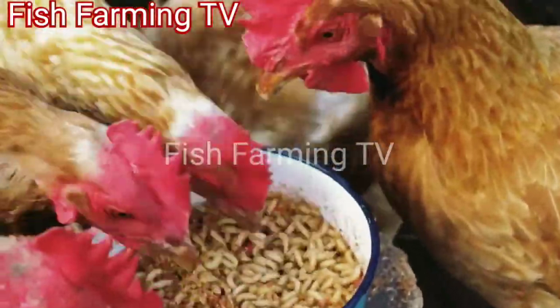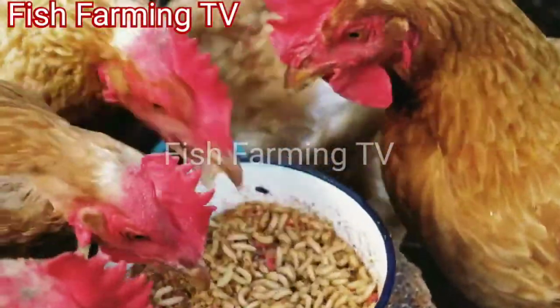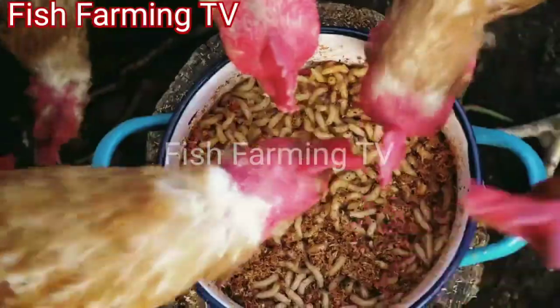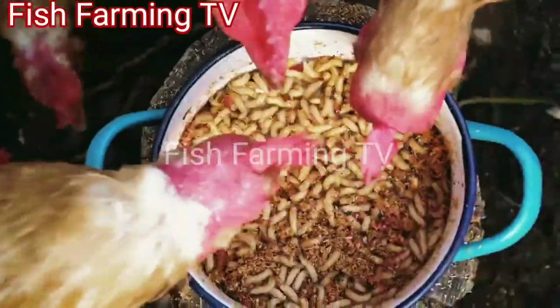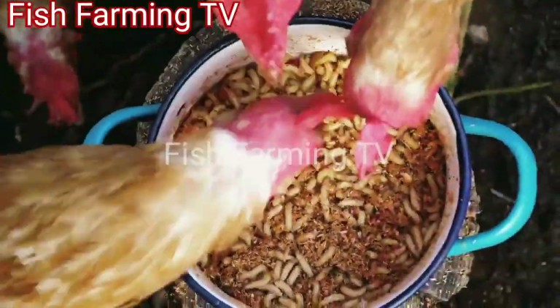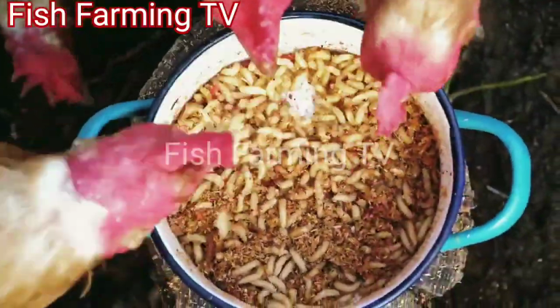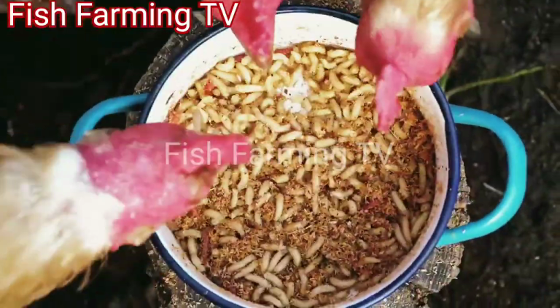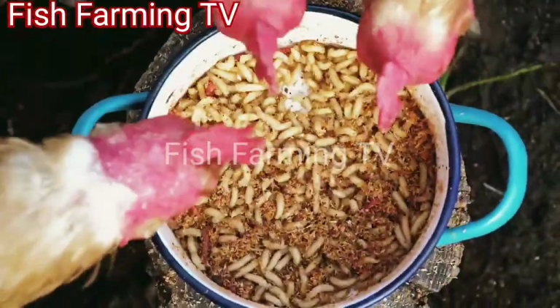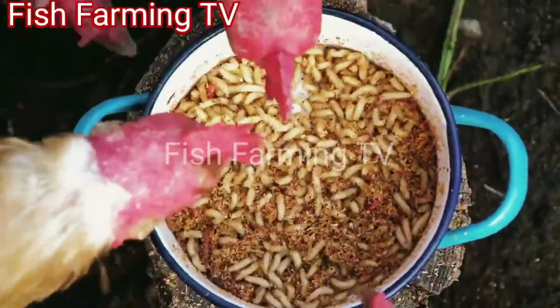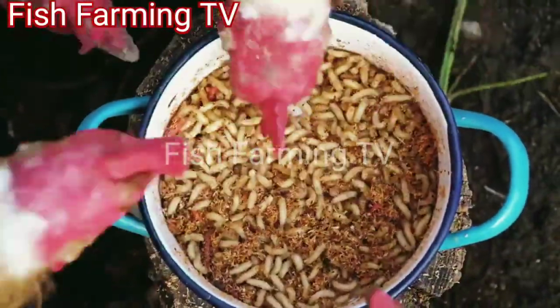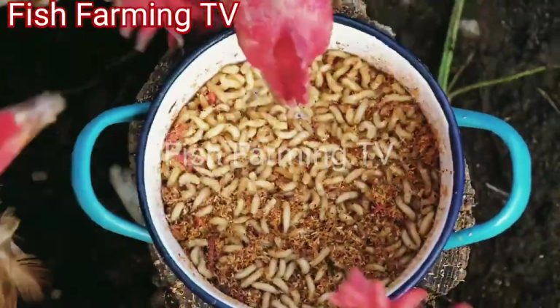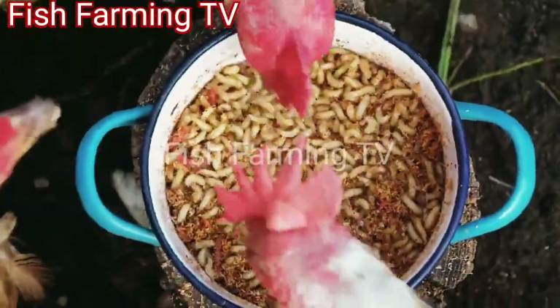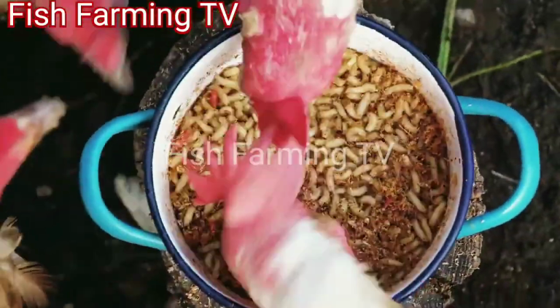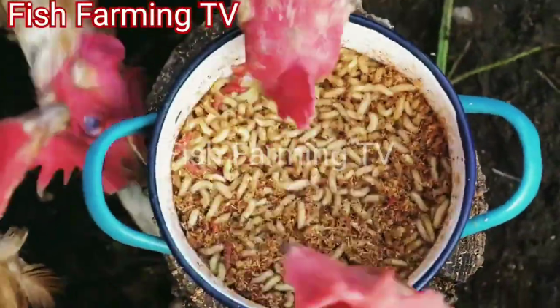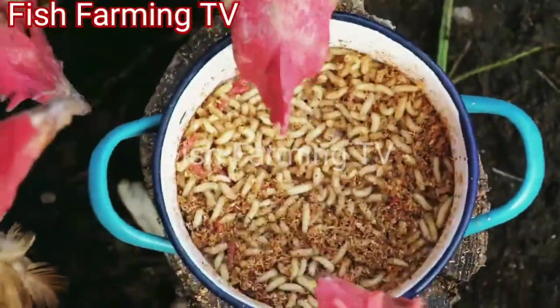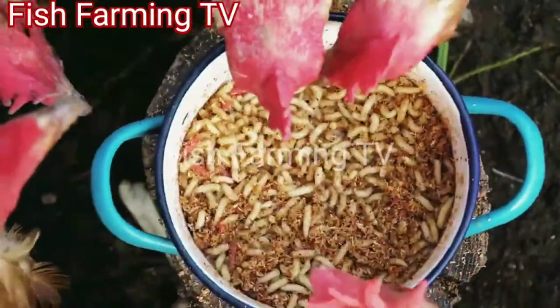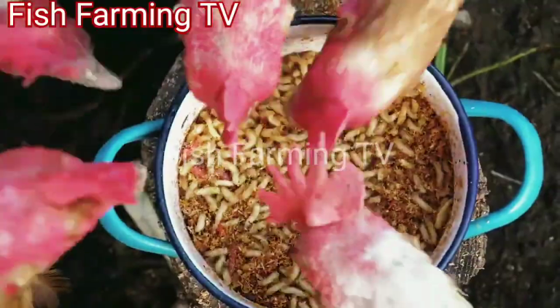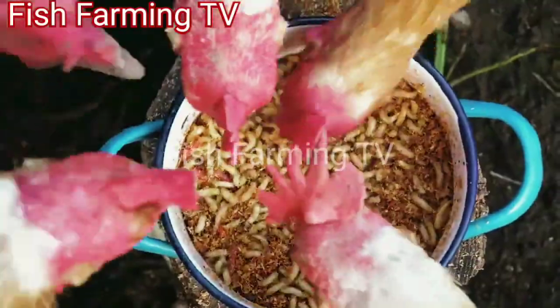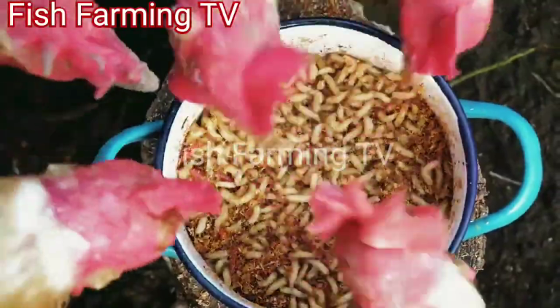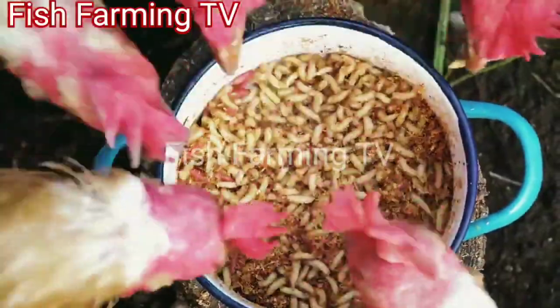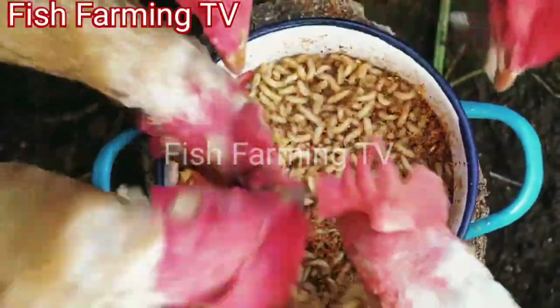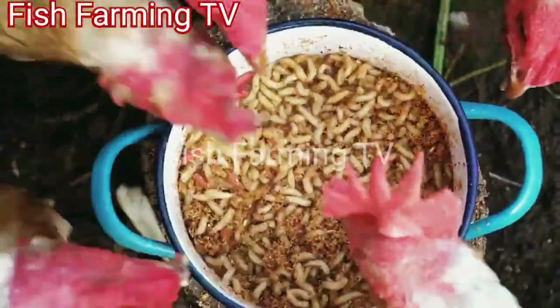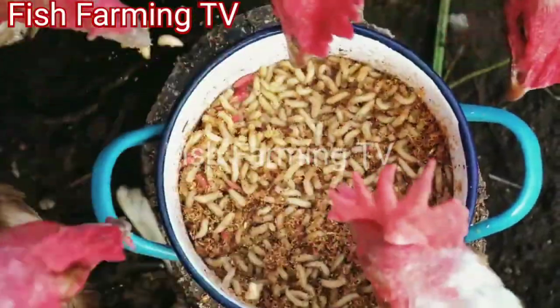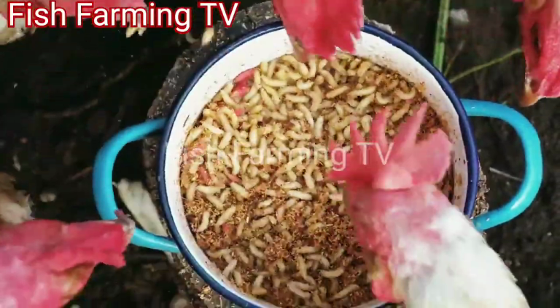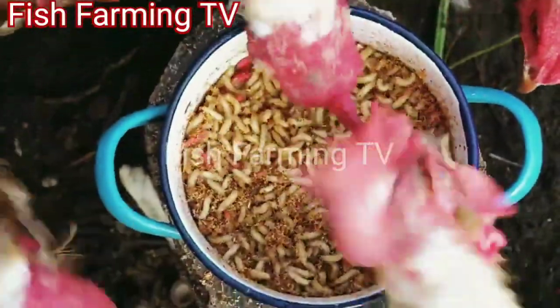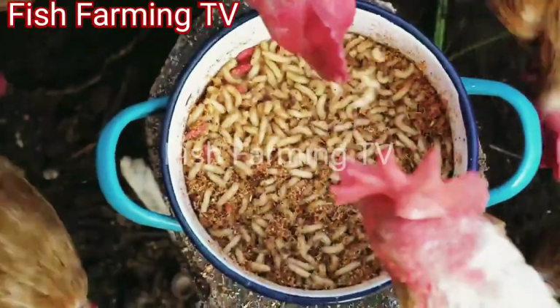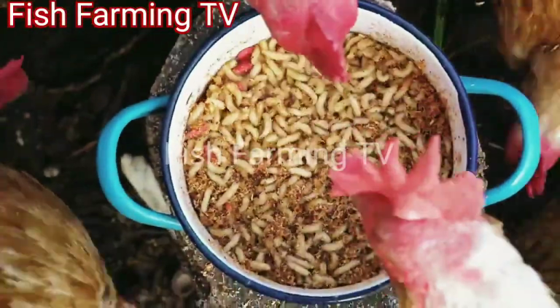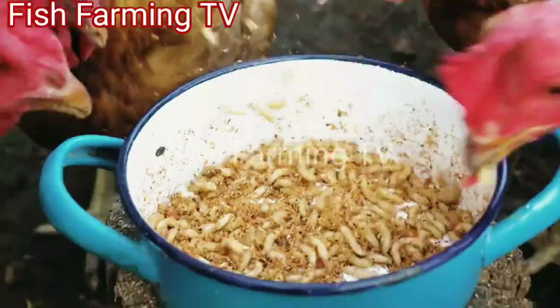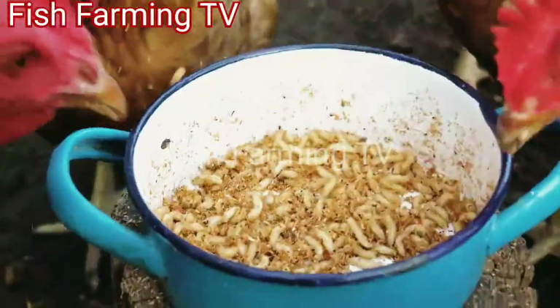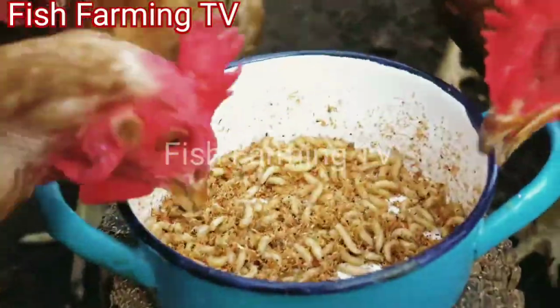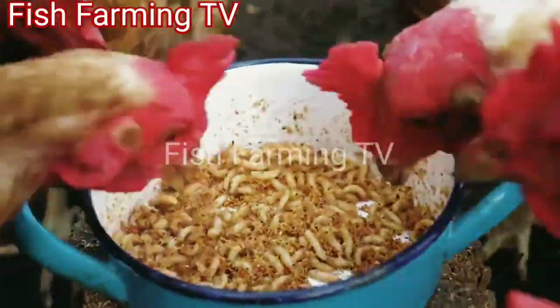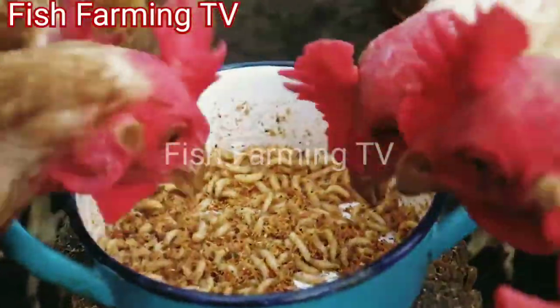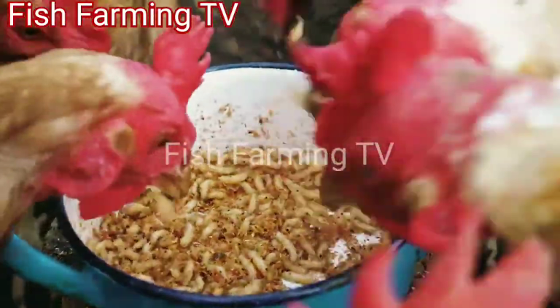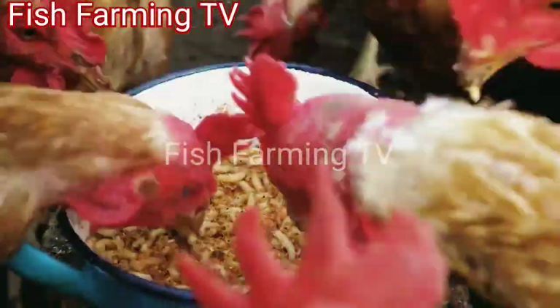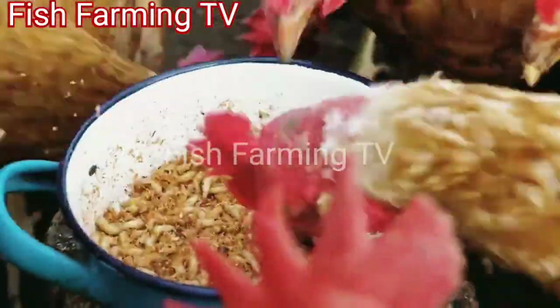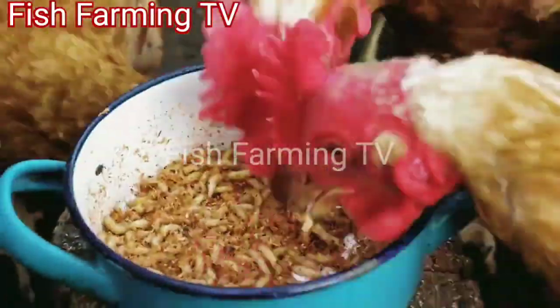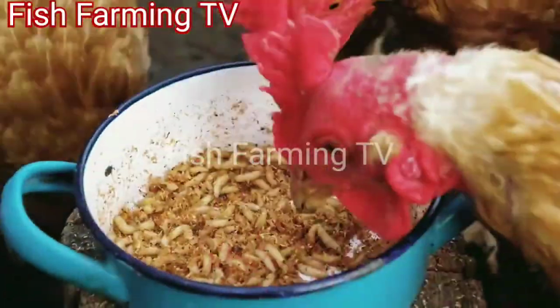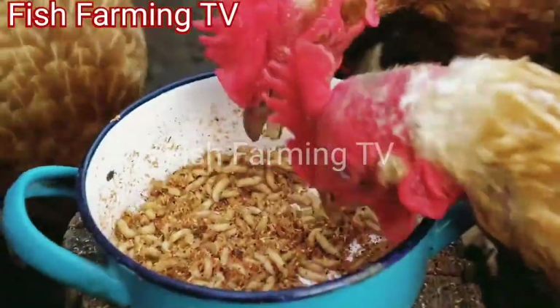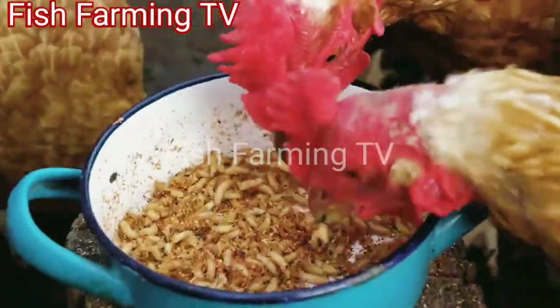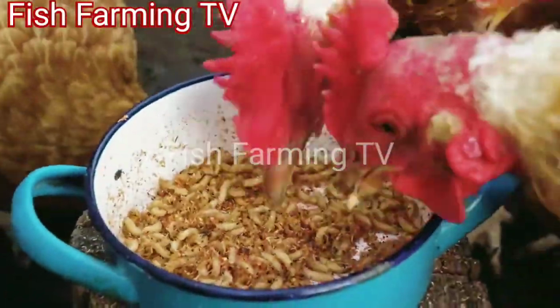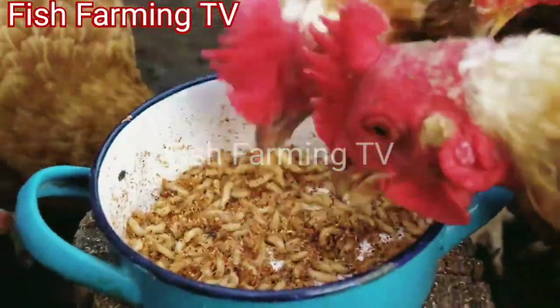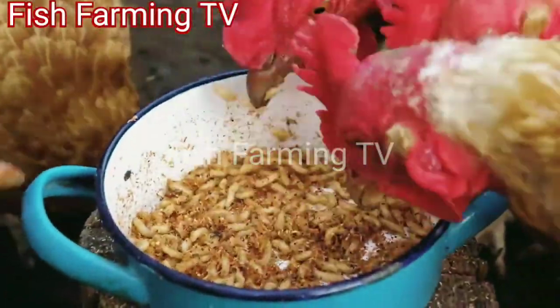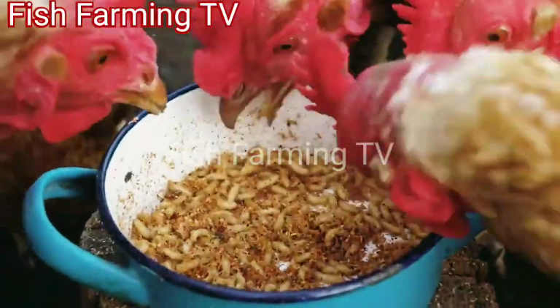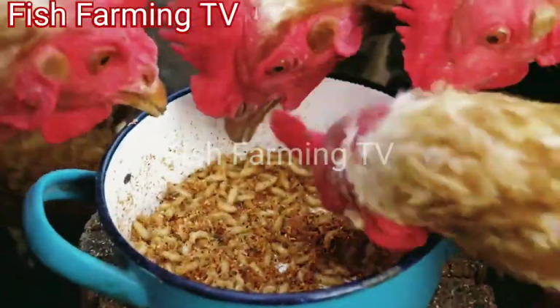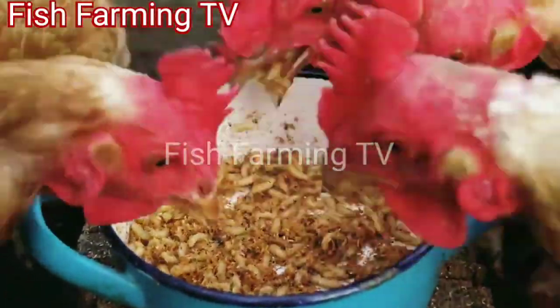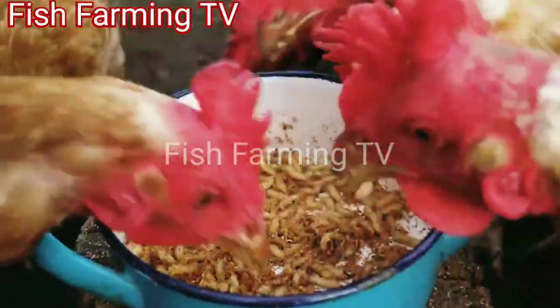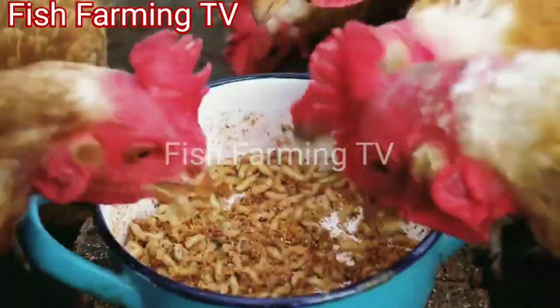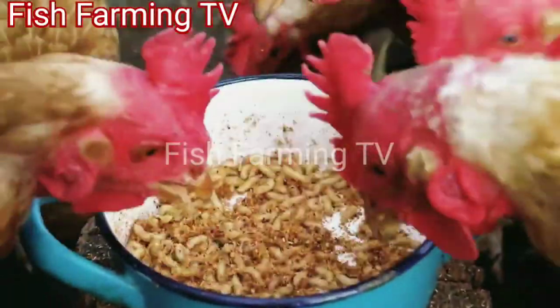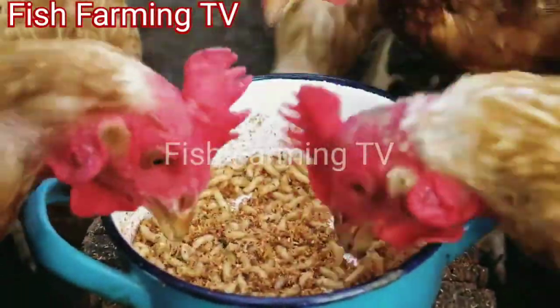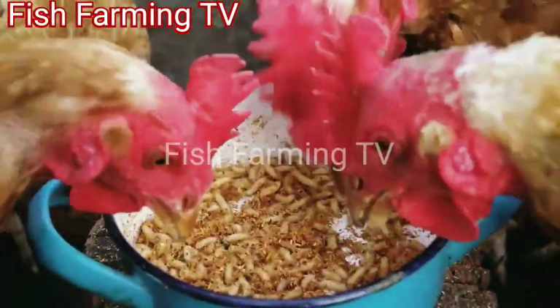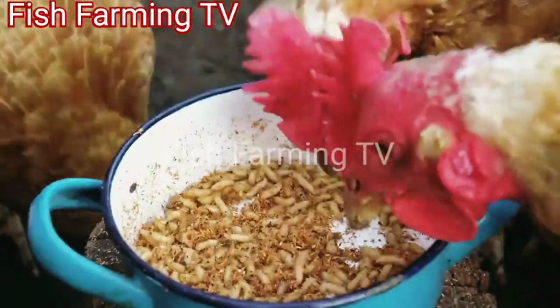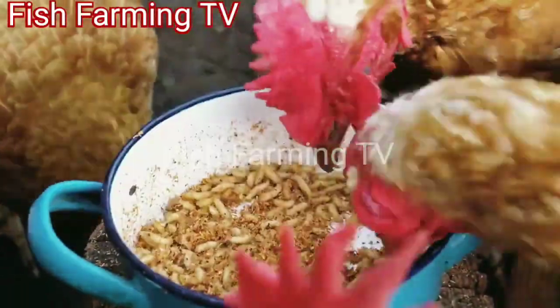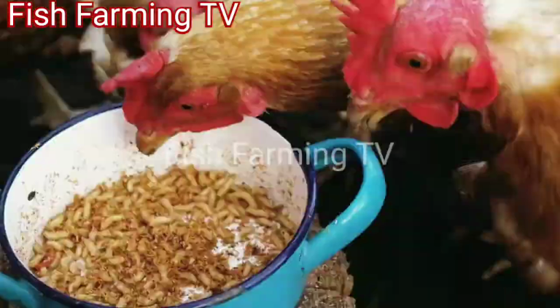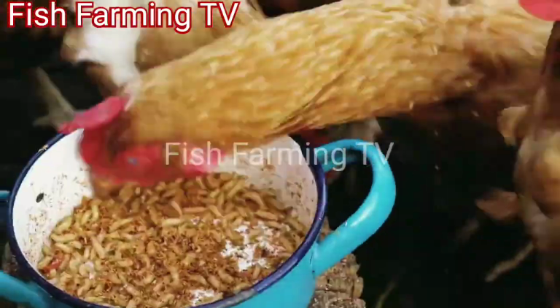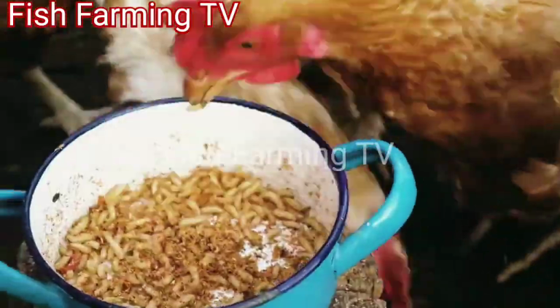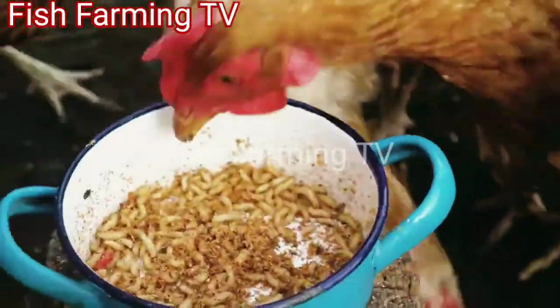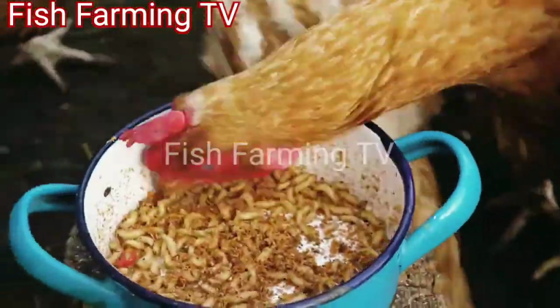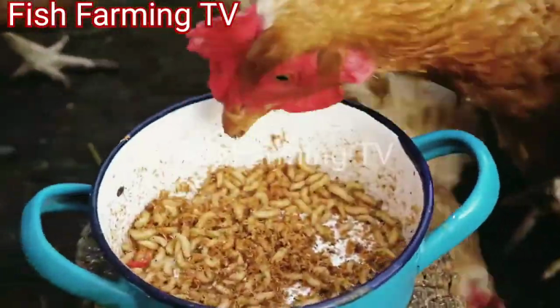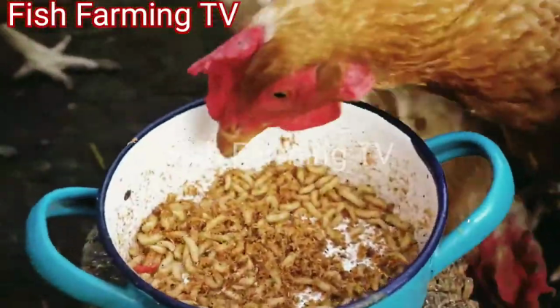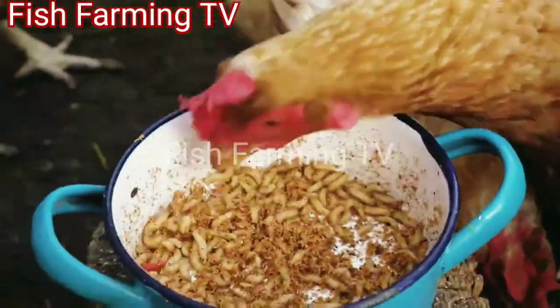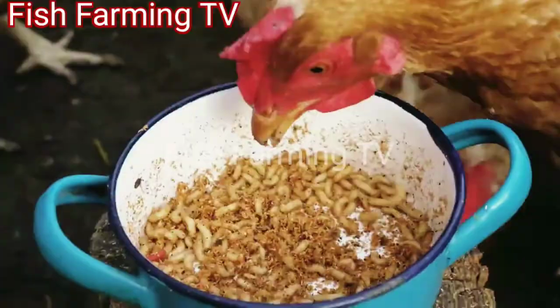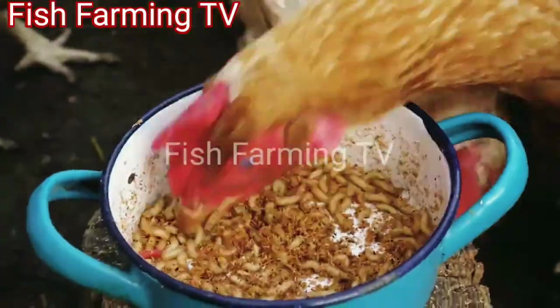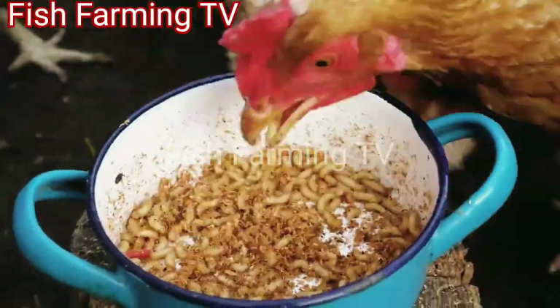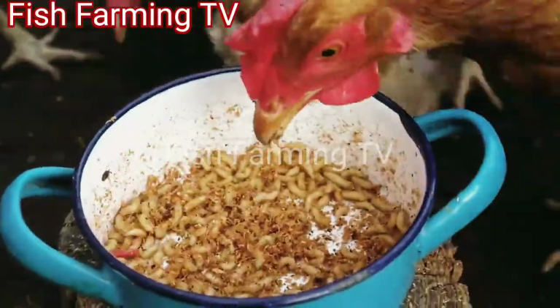You can see how the chicken are enjoying the meal. Believe me, they like it.